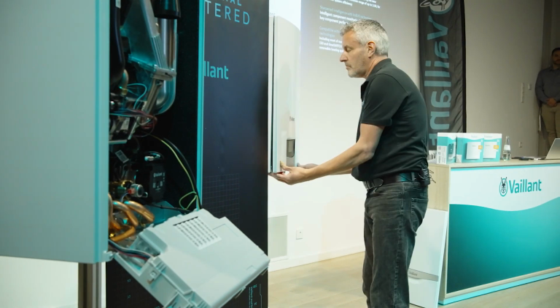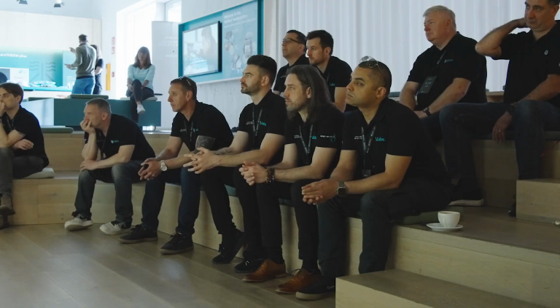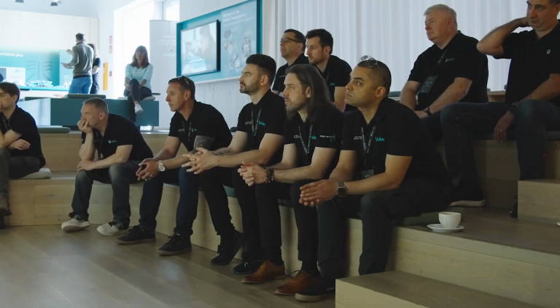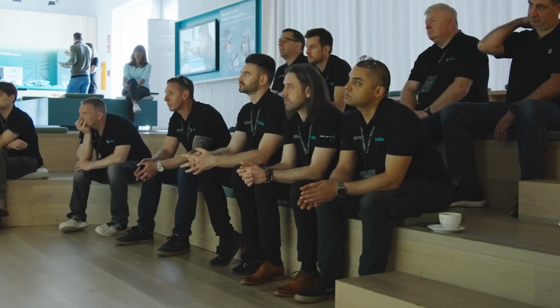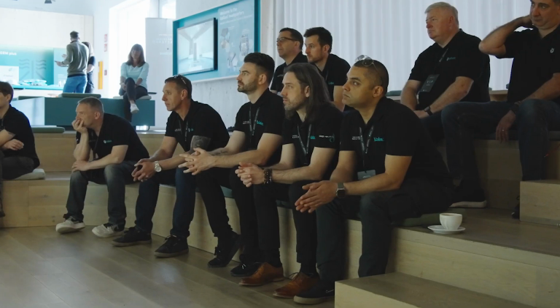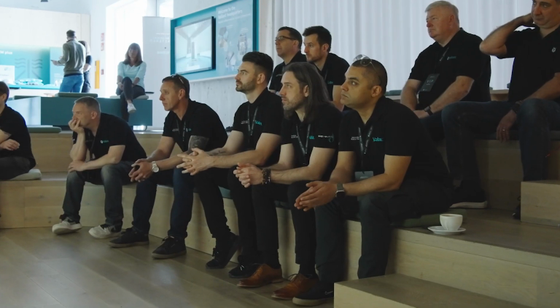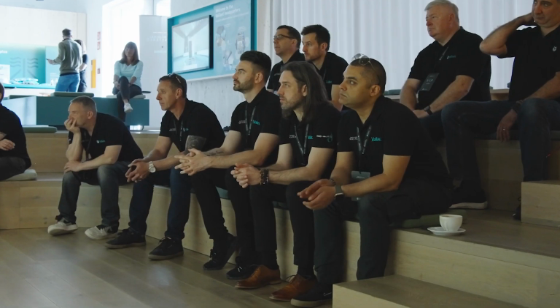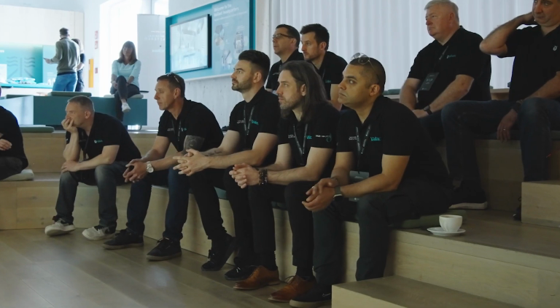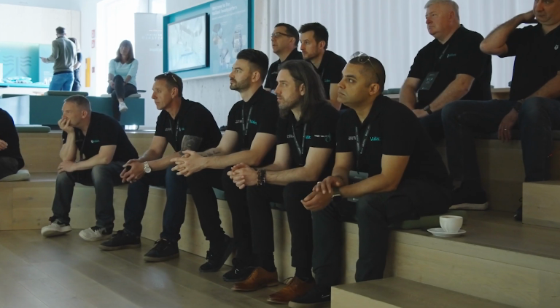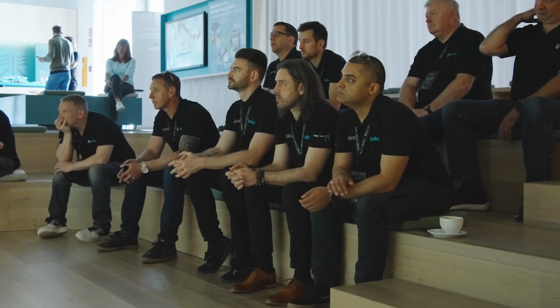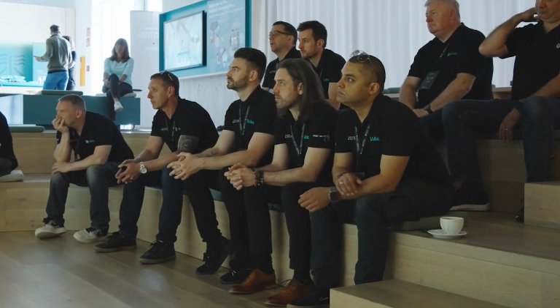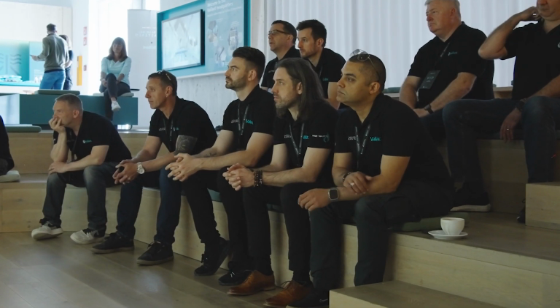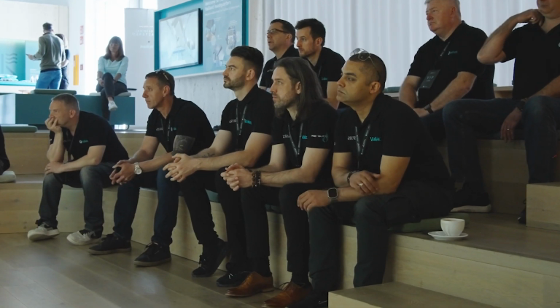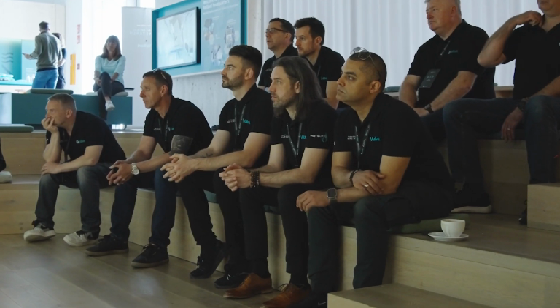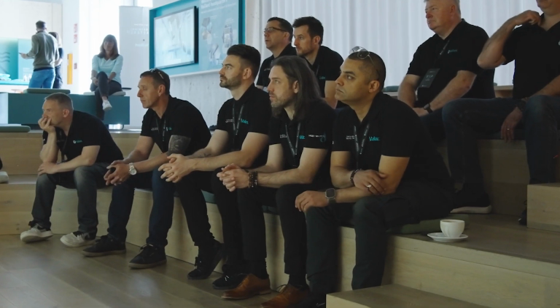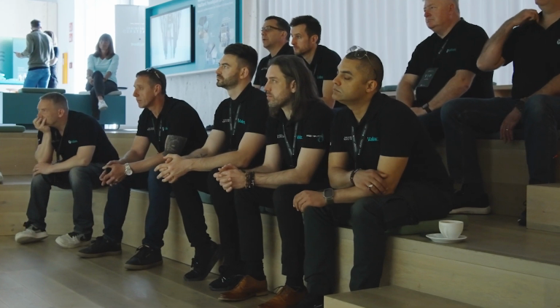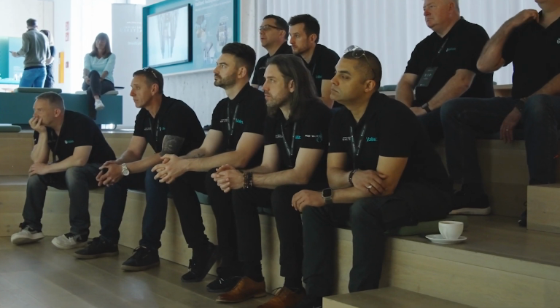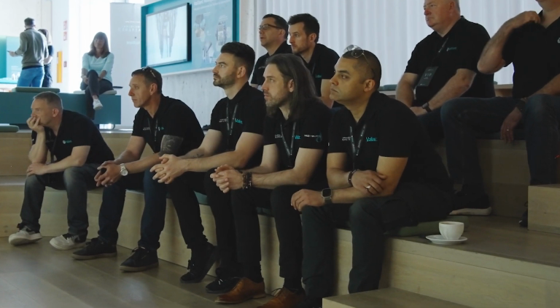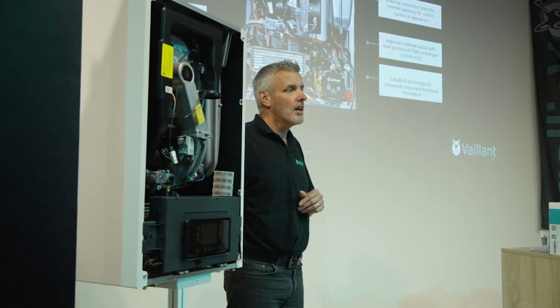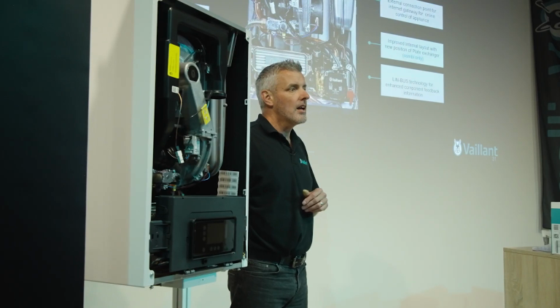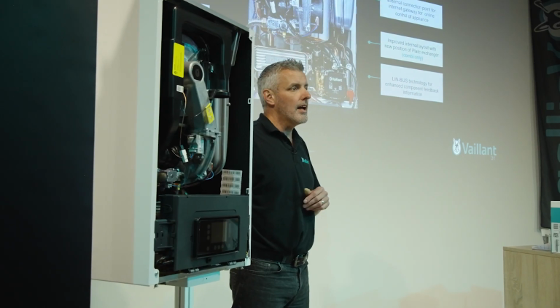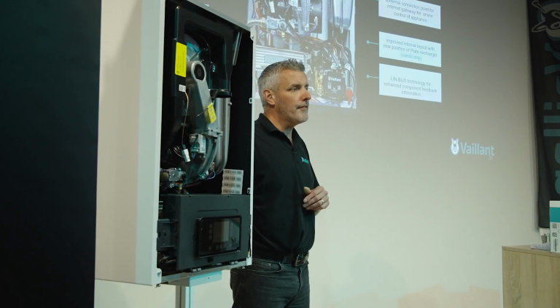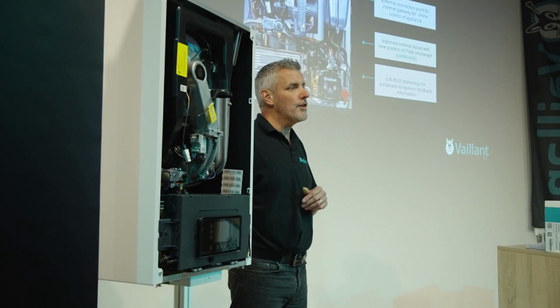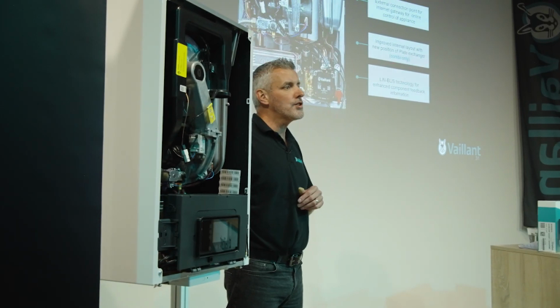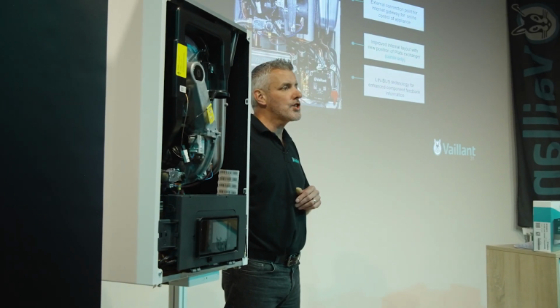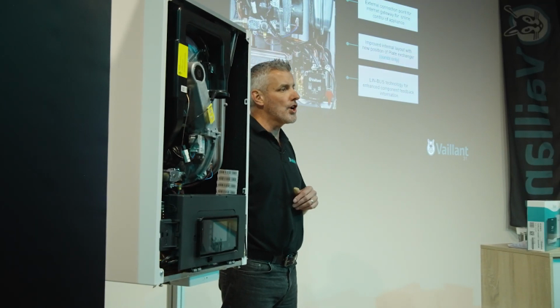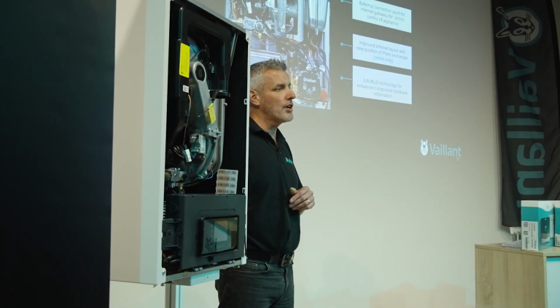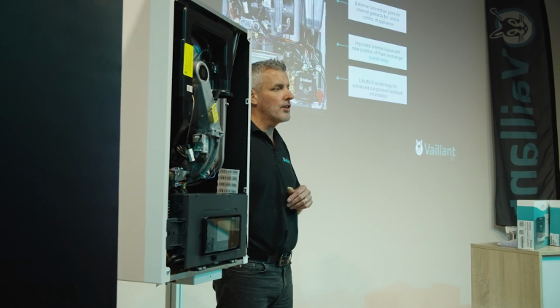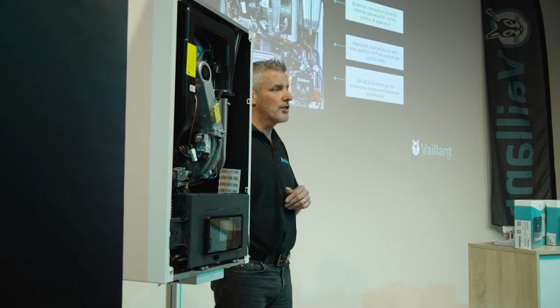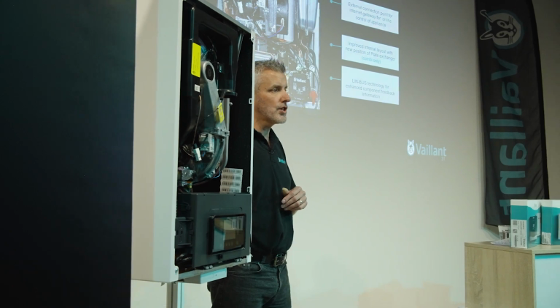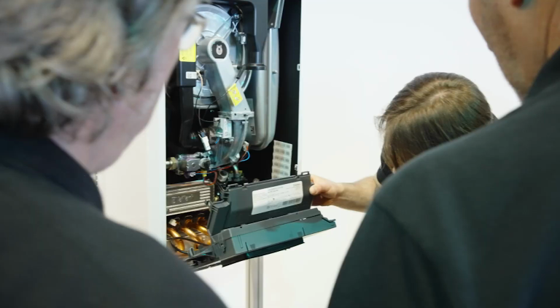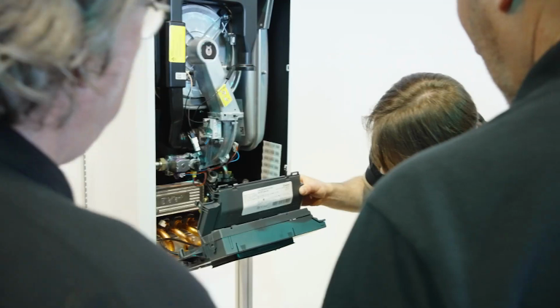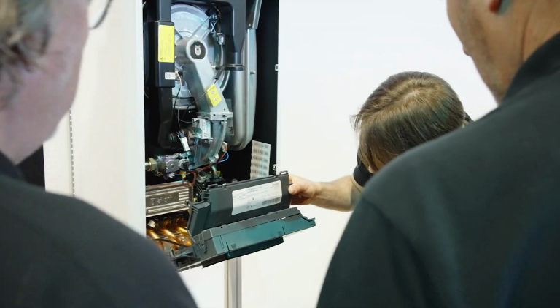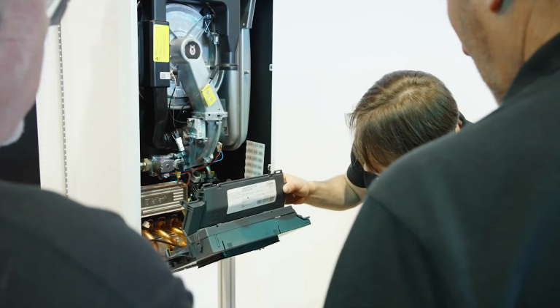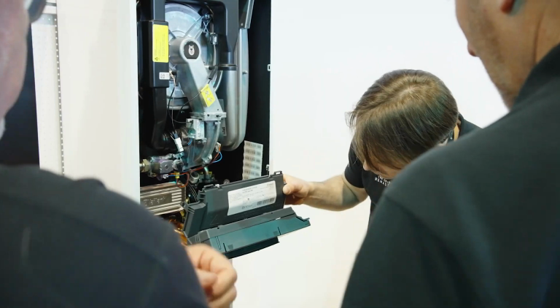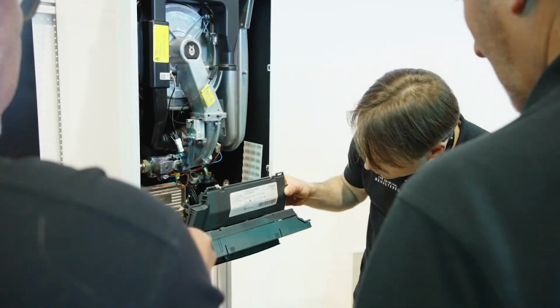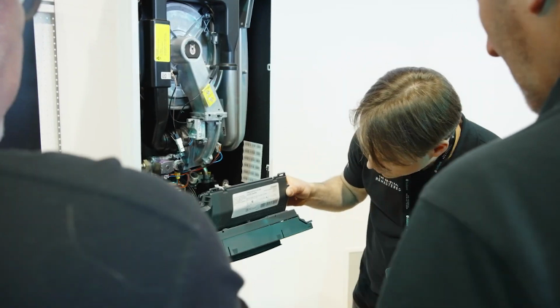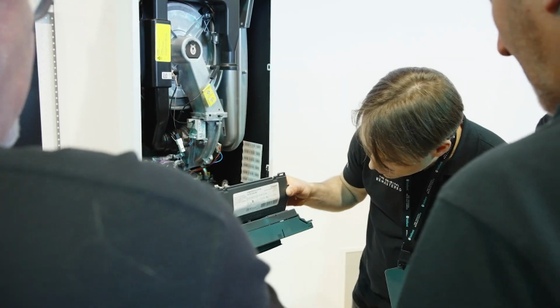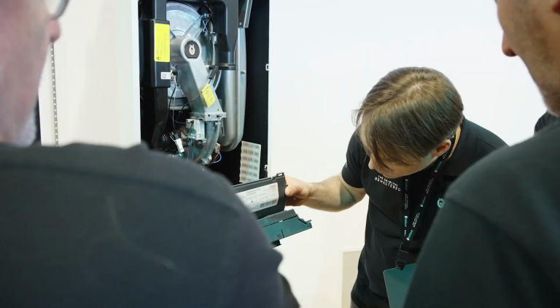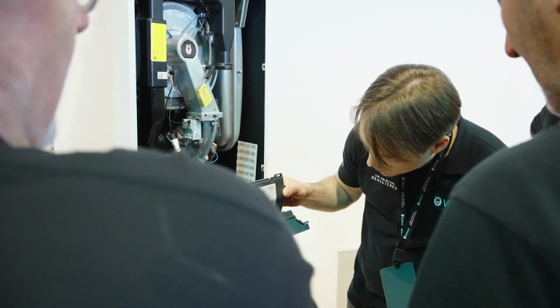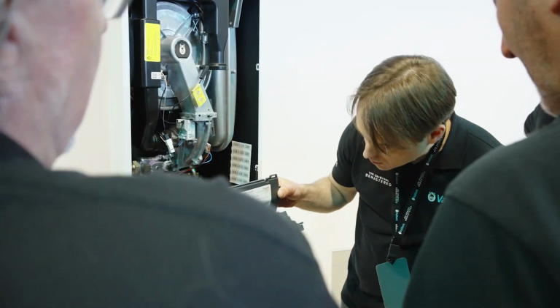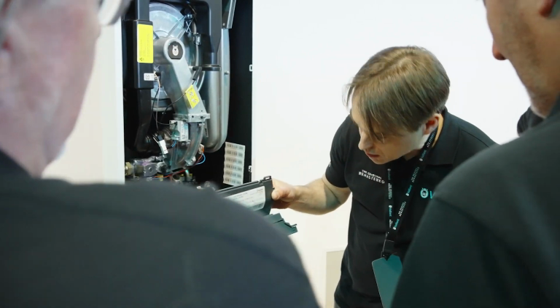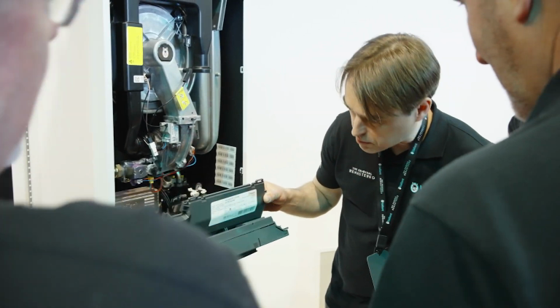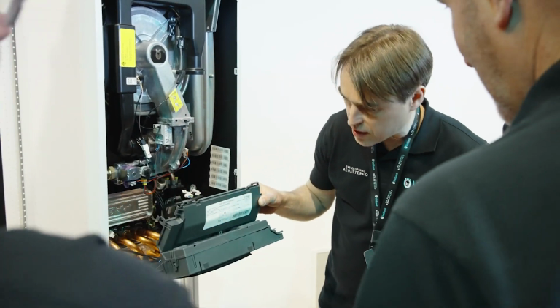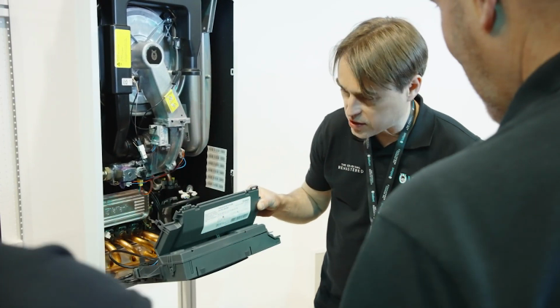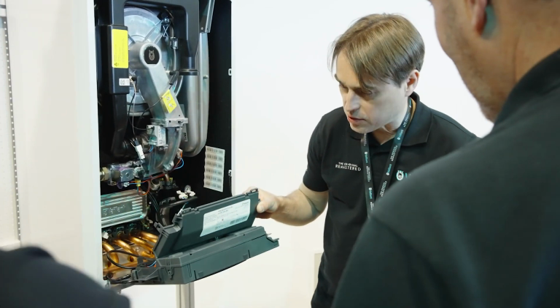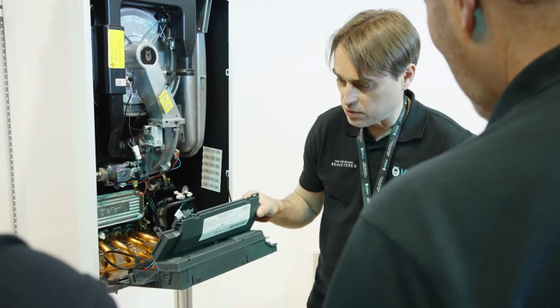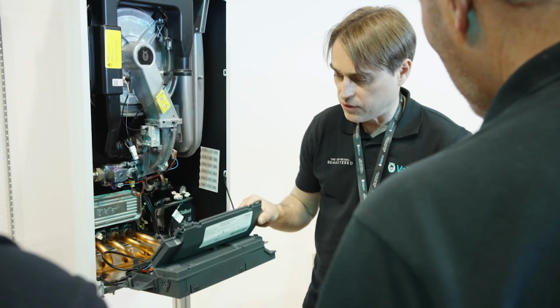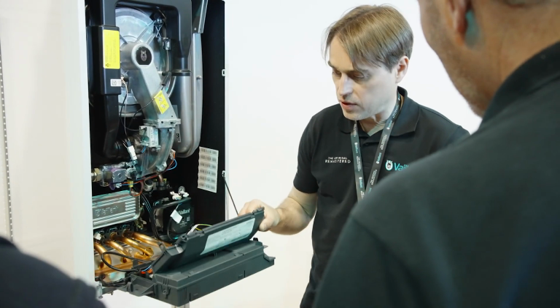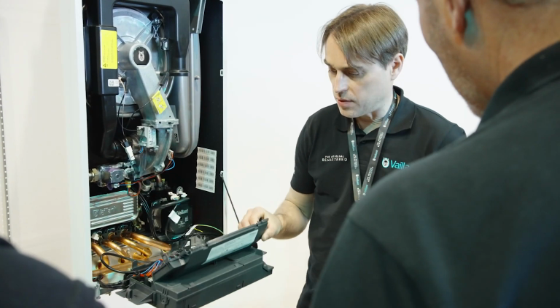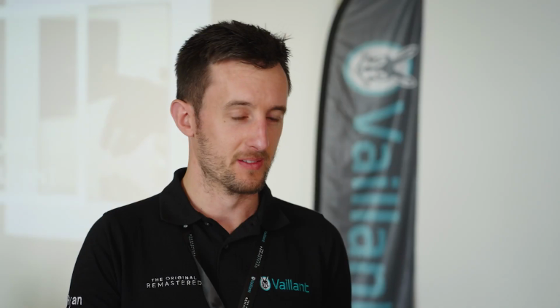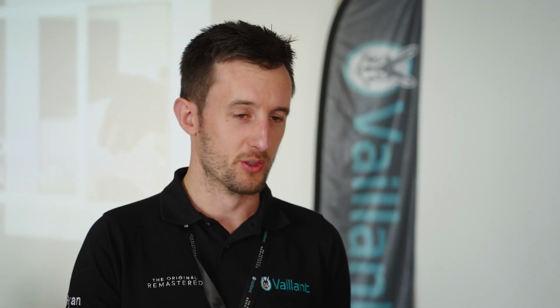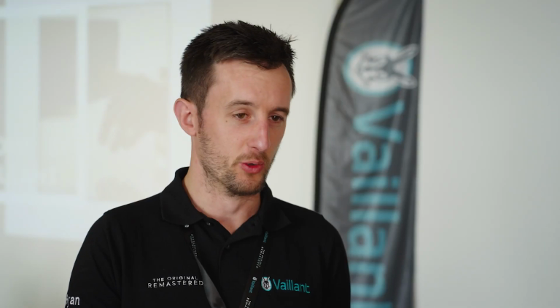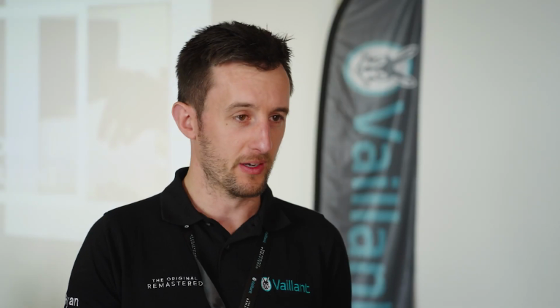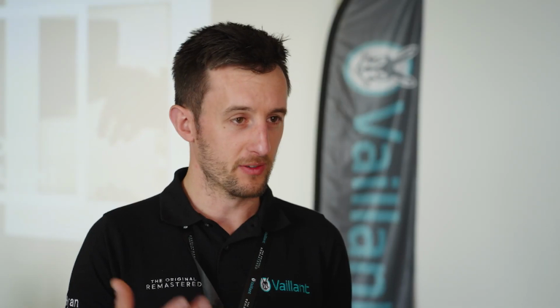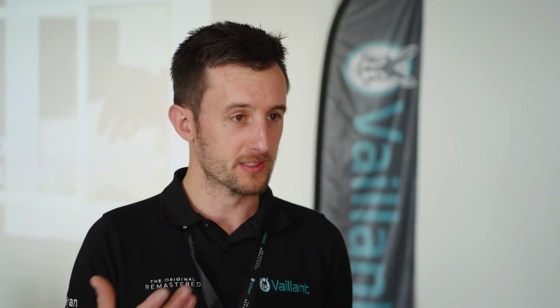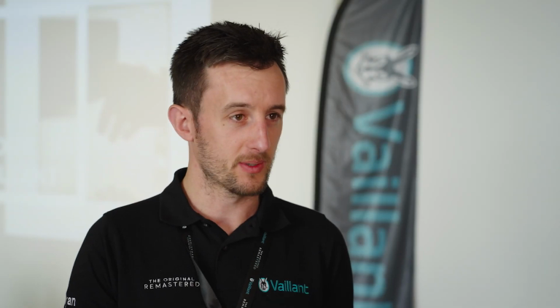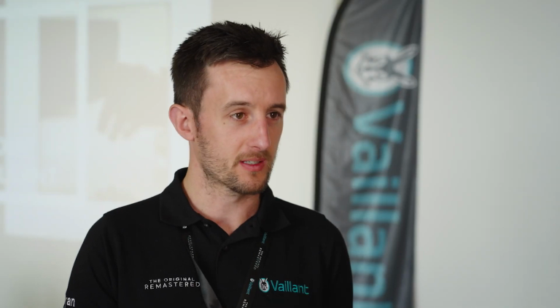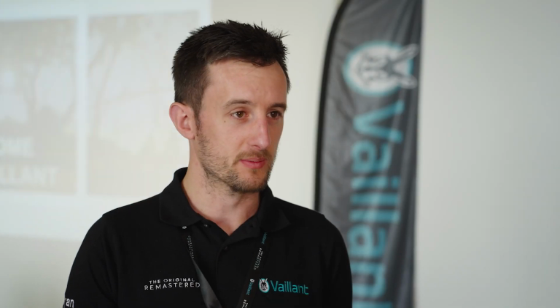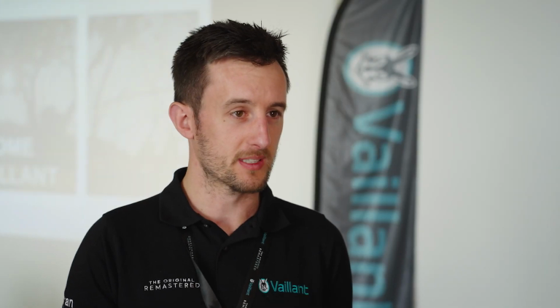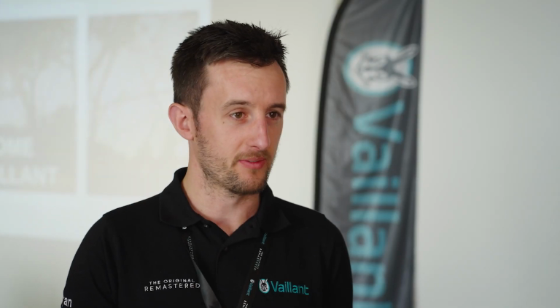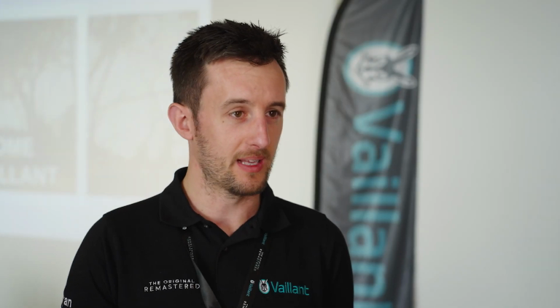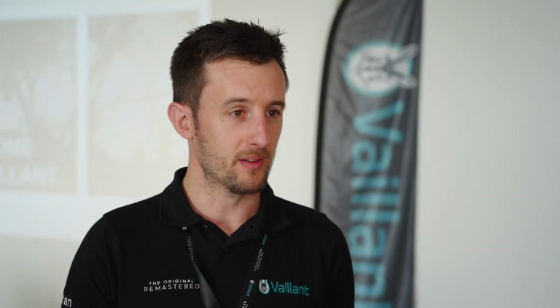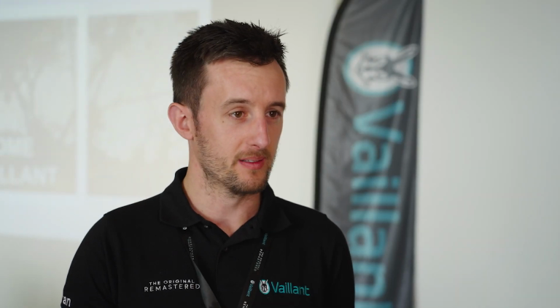Everybody knows the Germans make good products. That's a given. Everybody knows that and there's no difference when it comes to Valent.